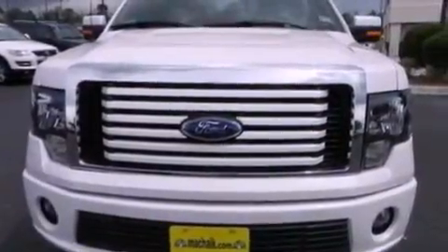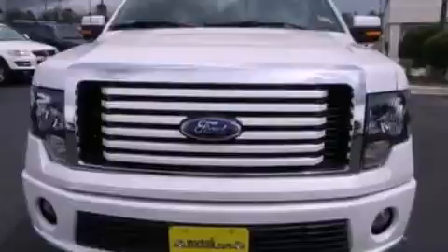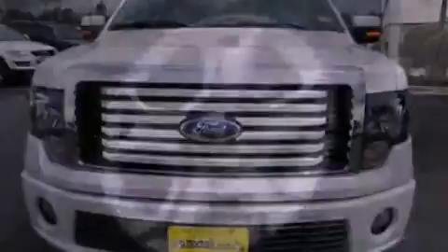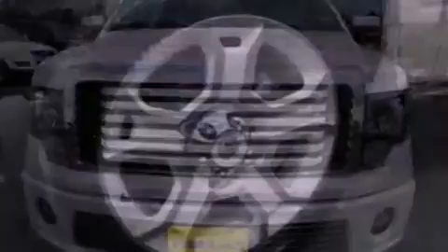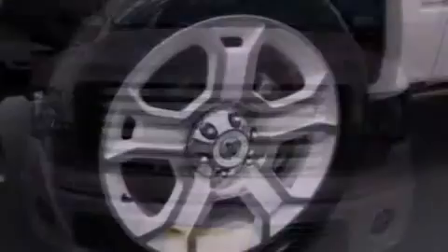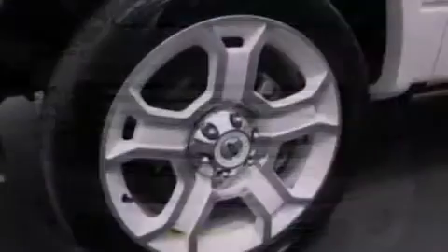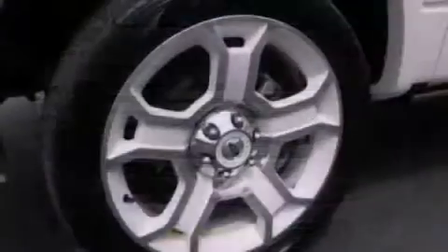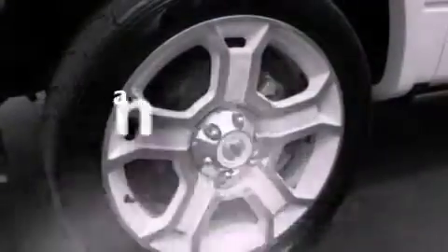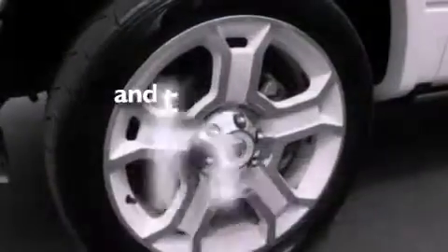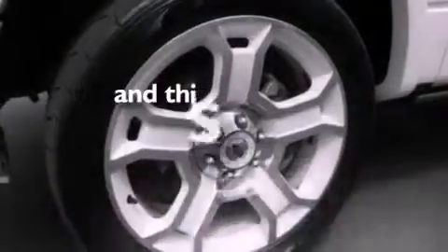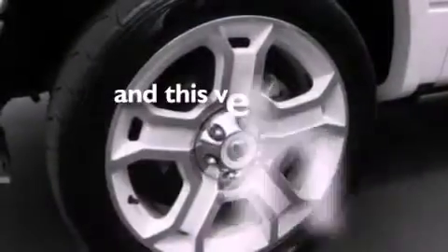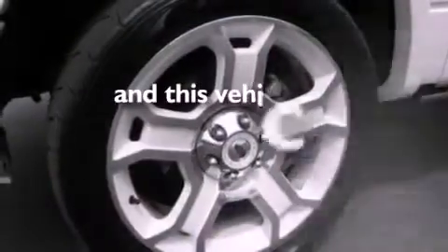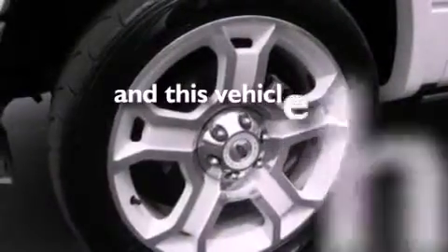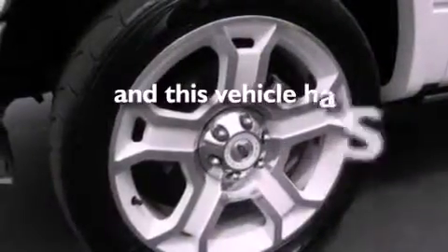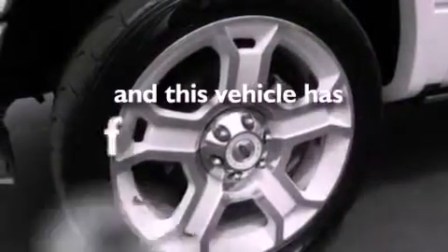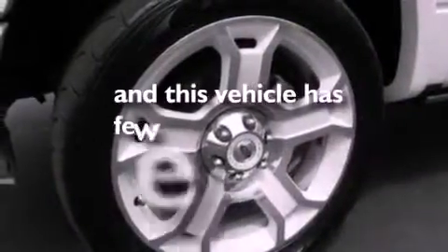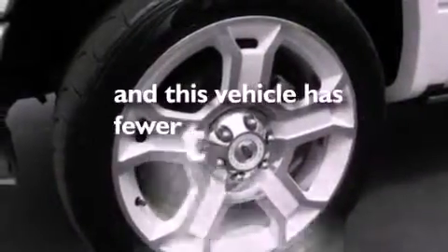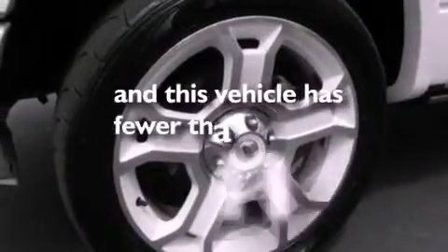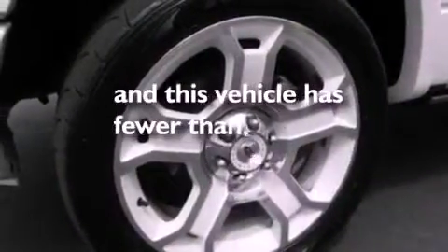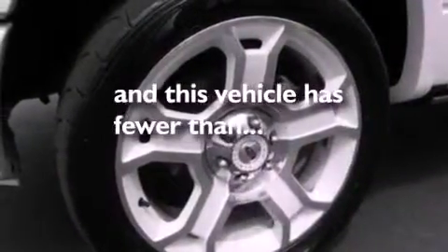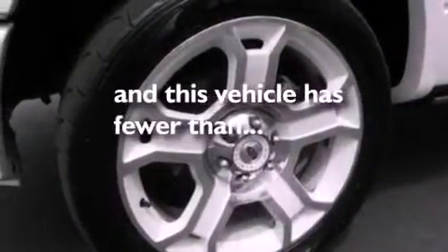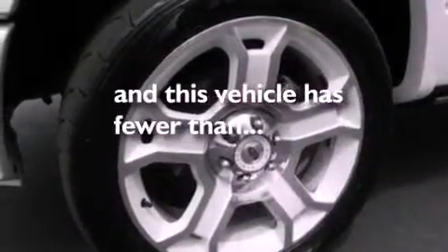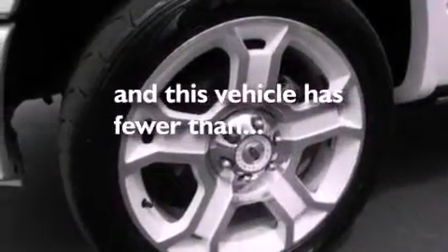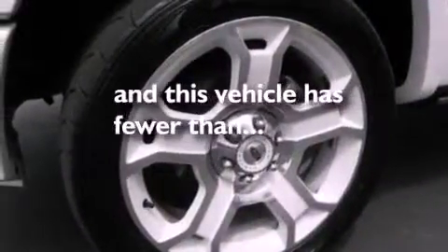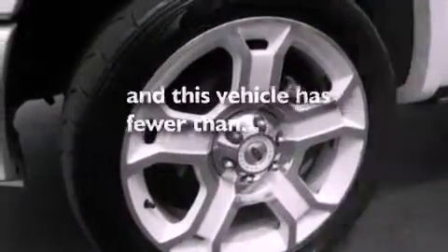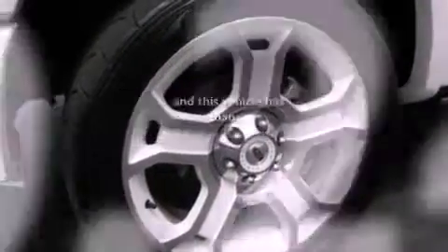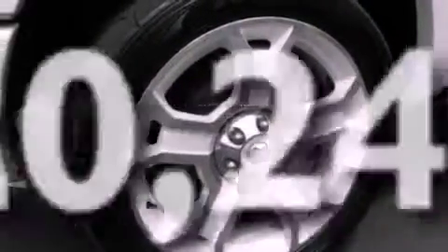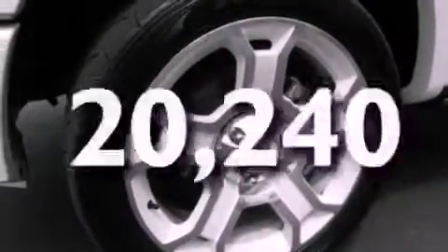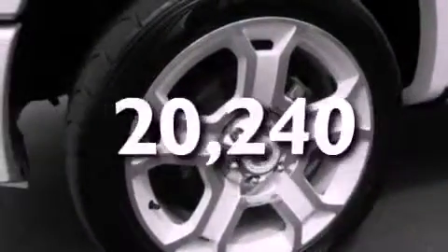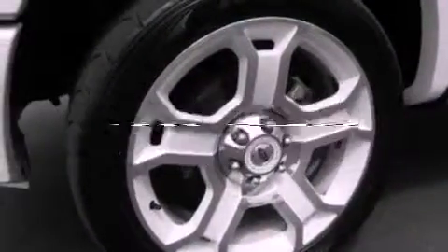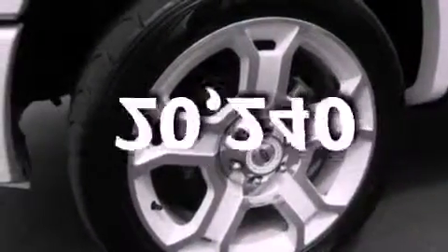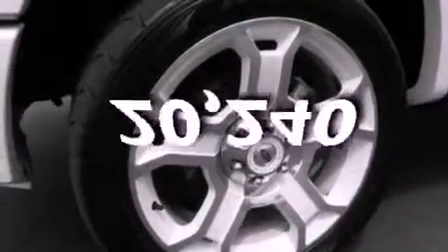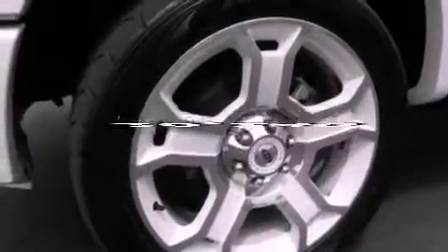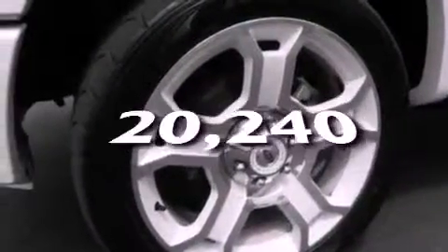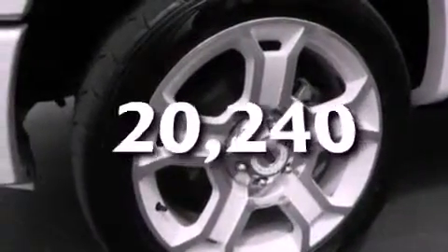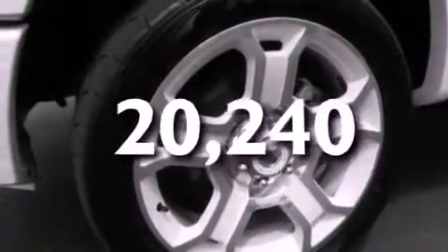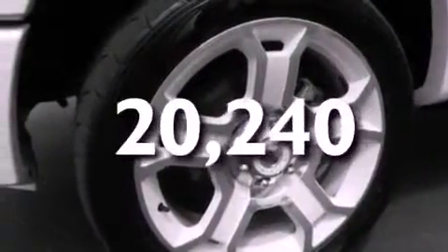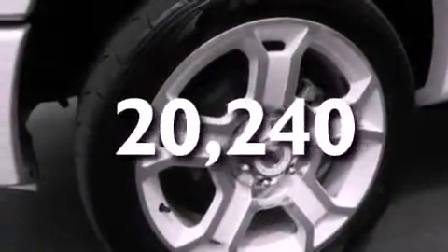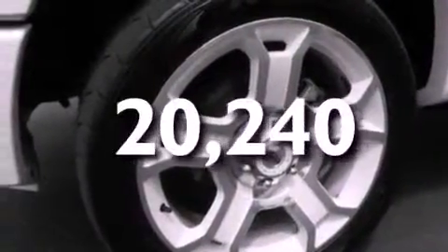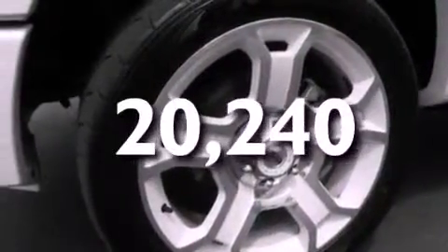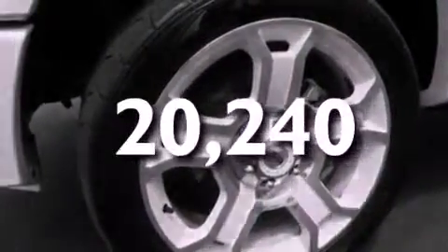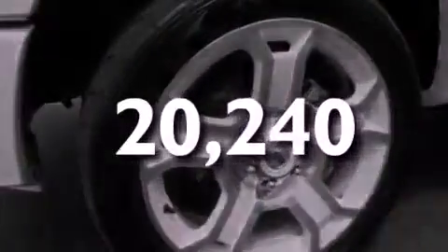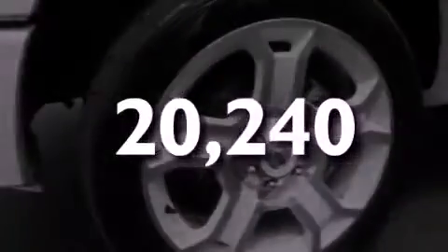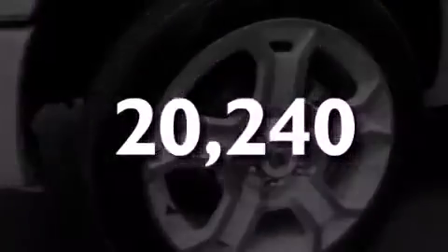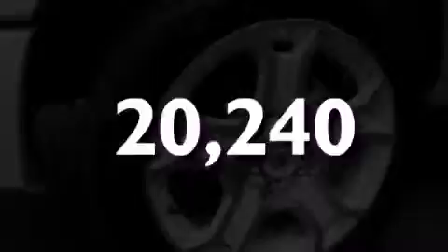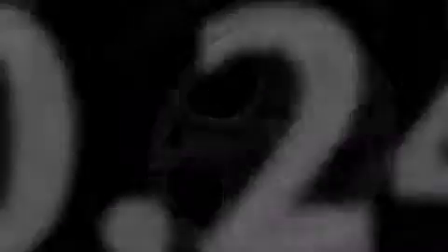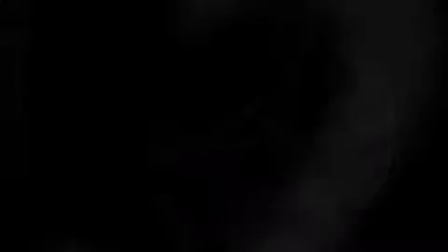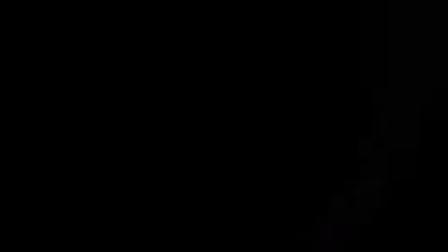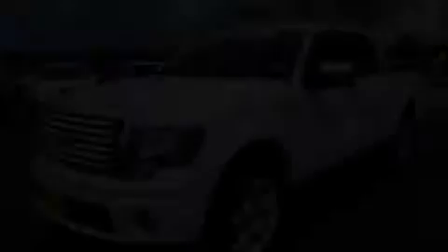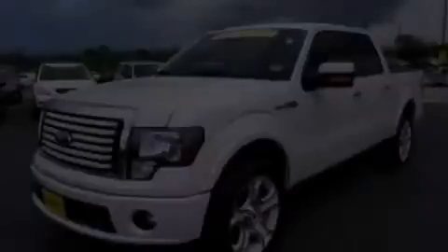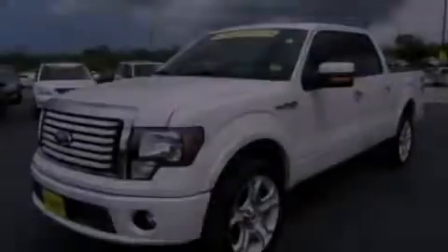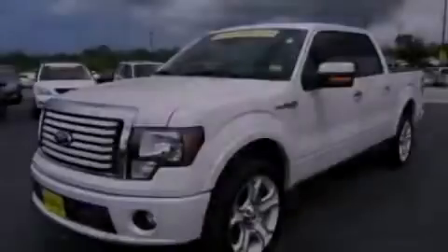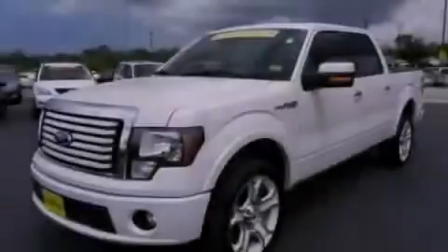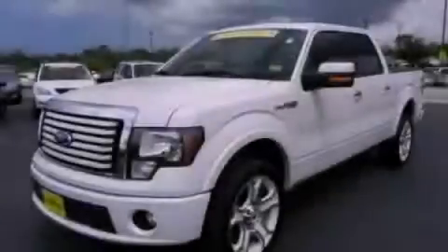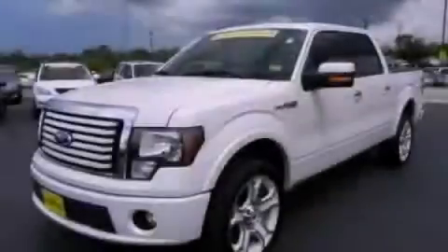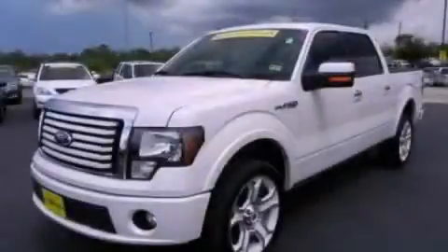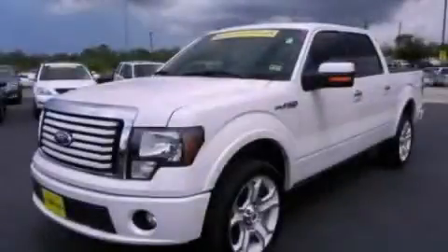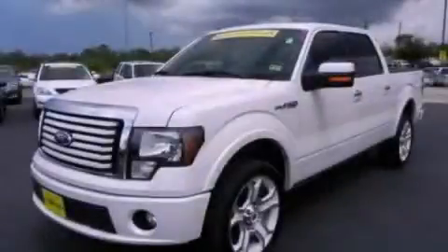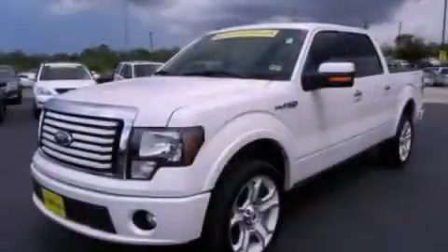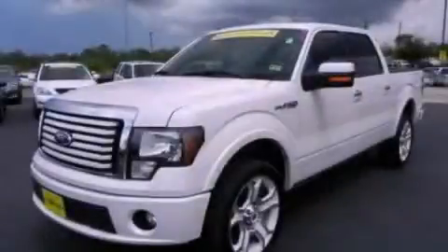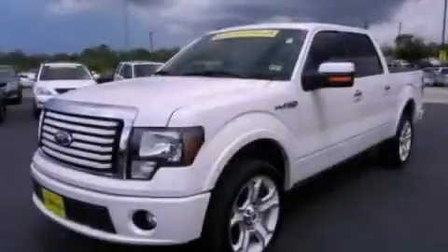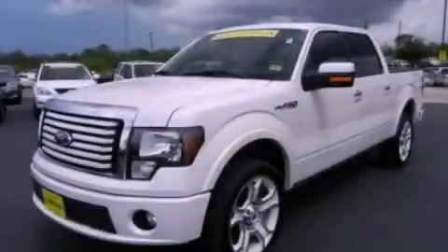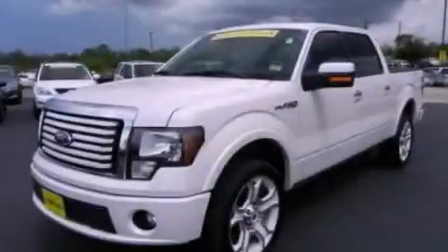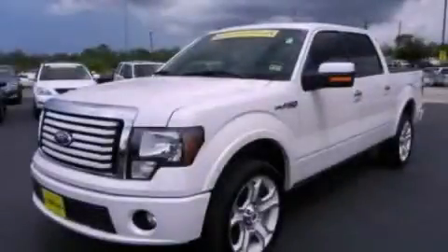And this vehicle has fewer than 21,000 miles on the odometer. Stop by today and test drive this automobile for yourself.